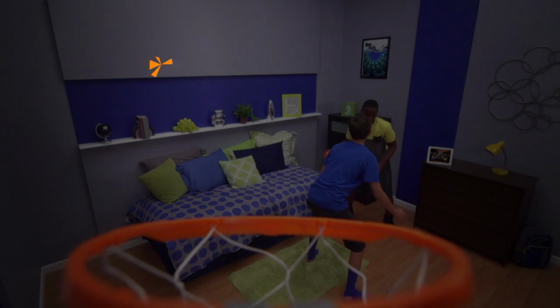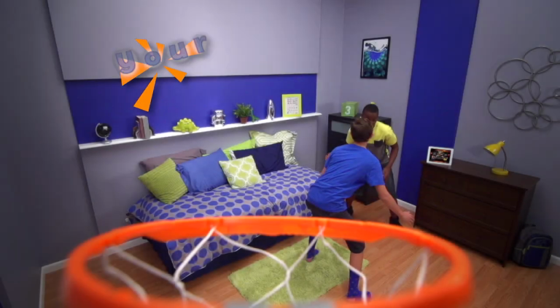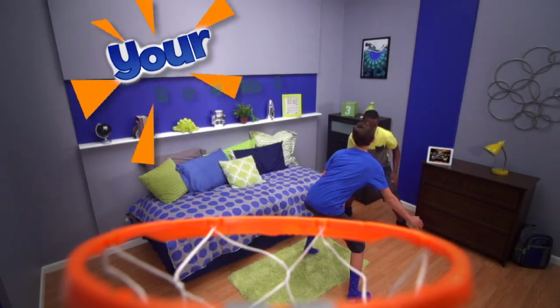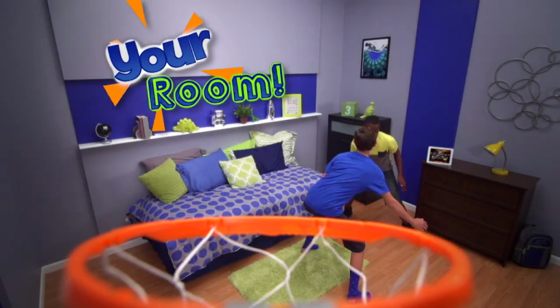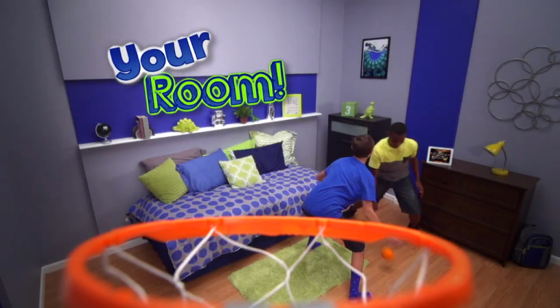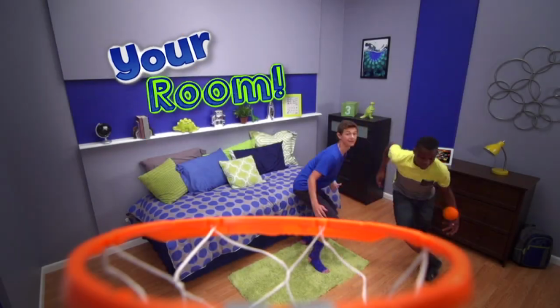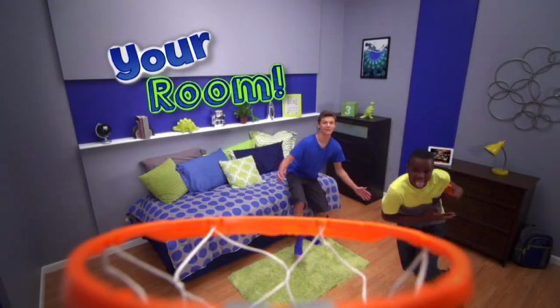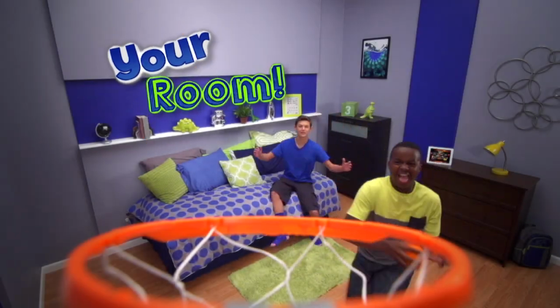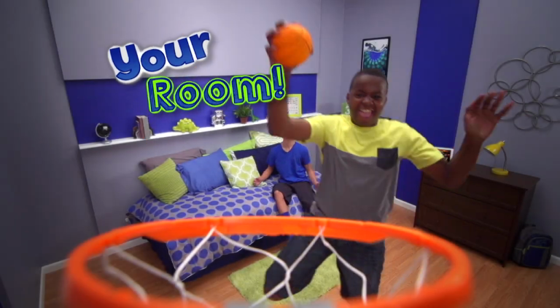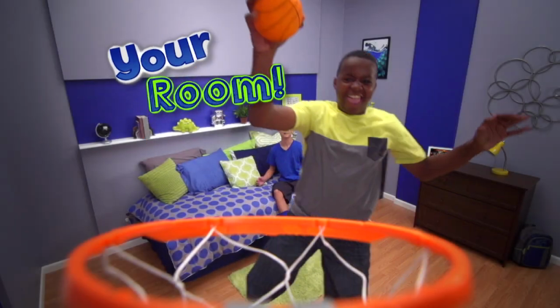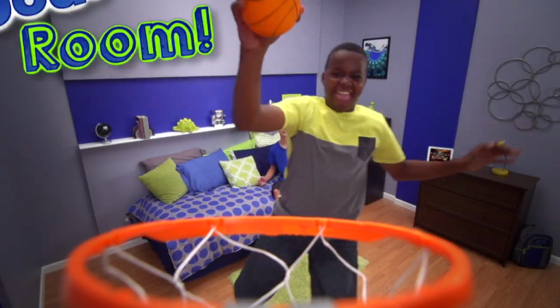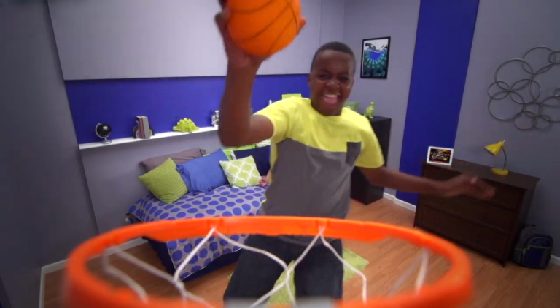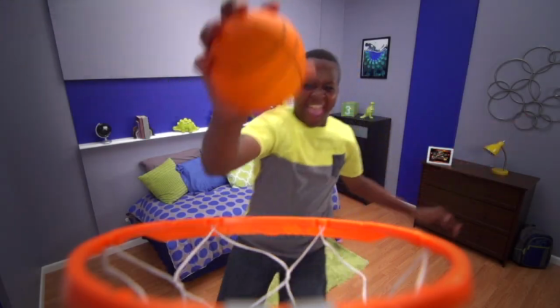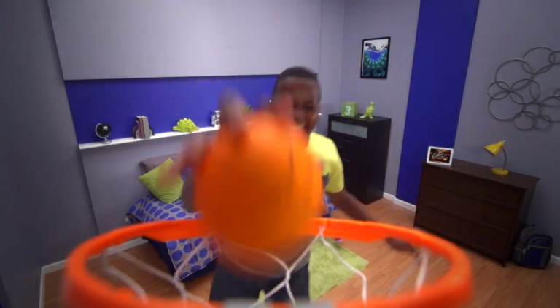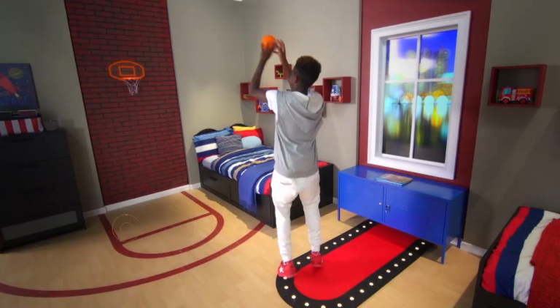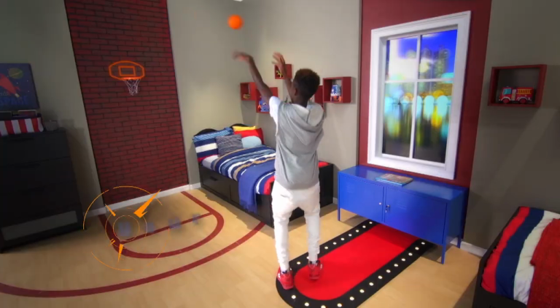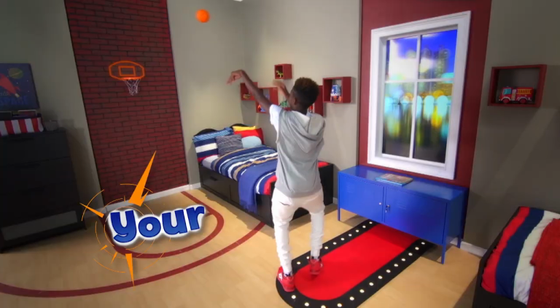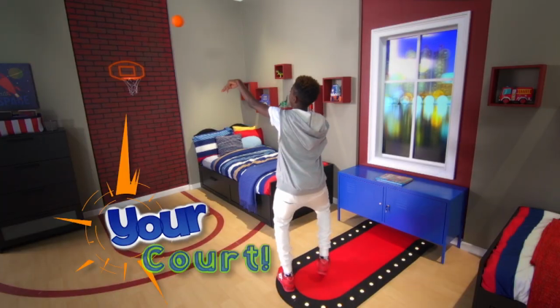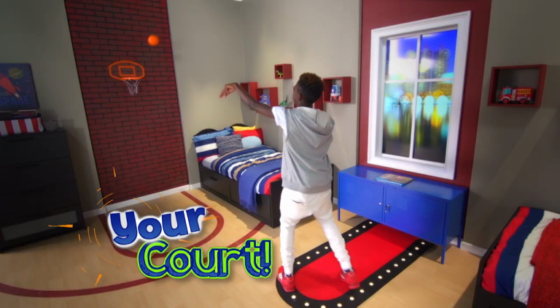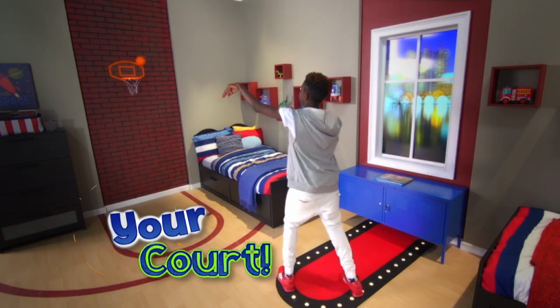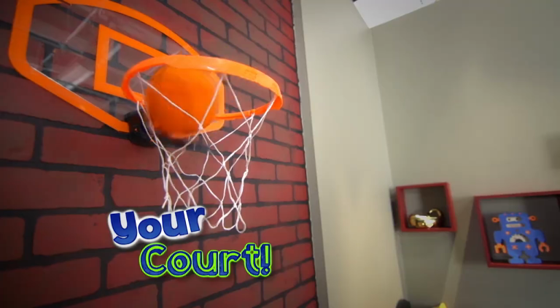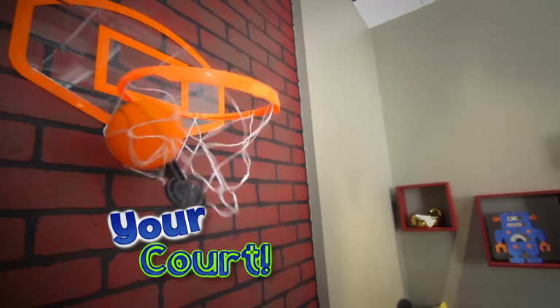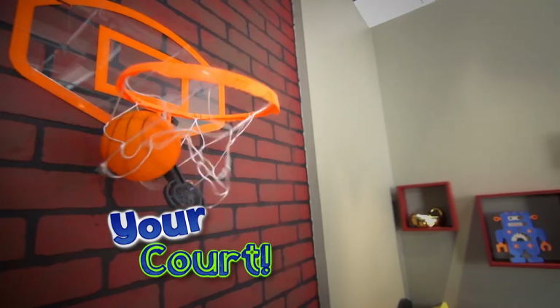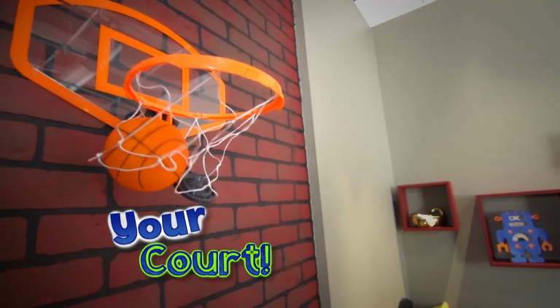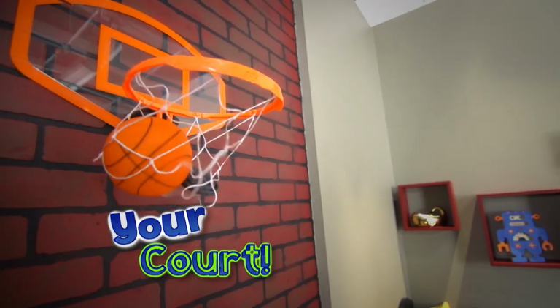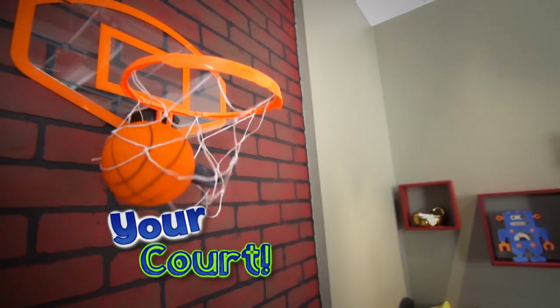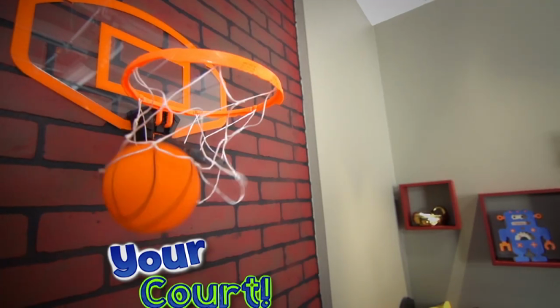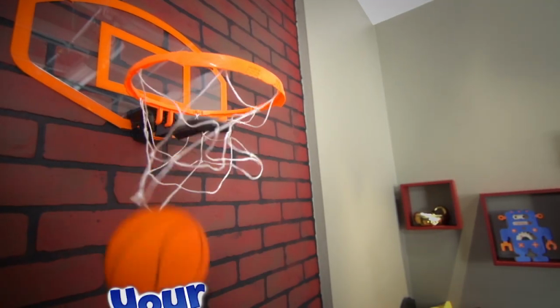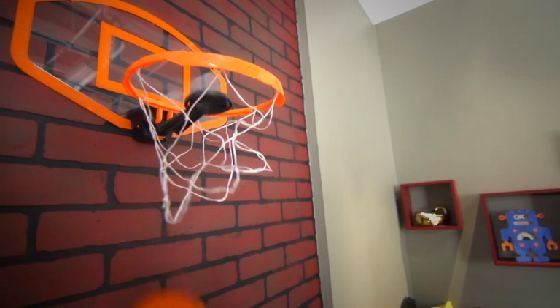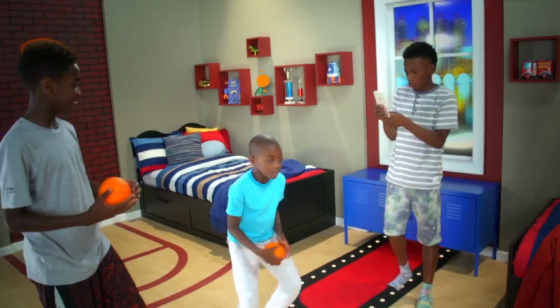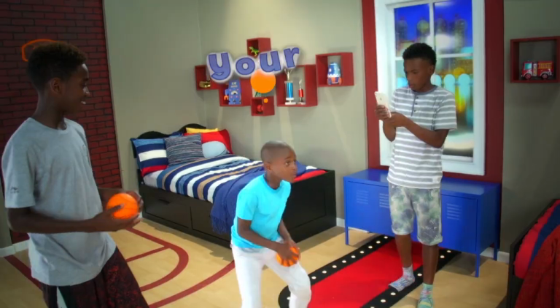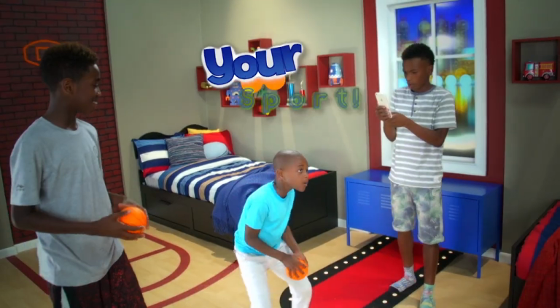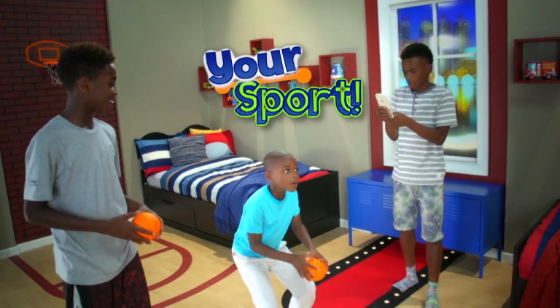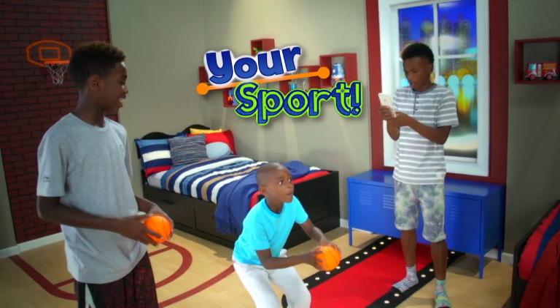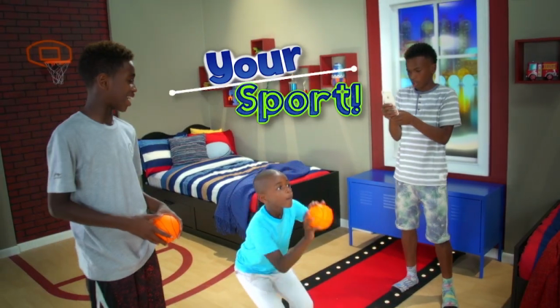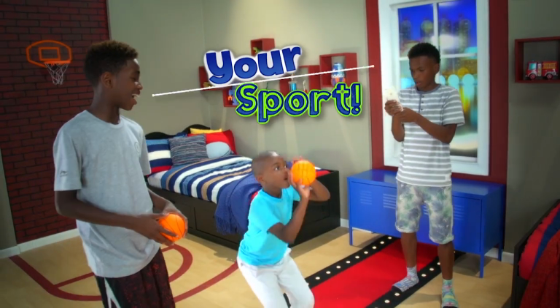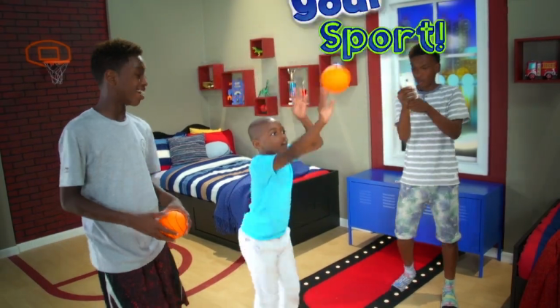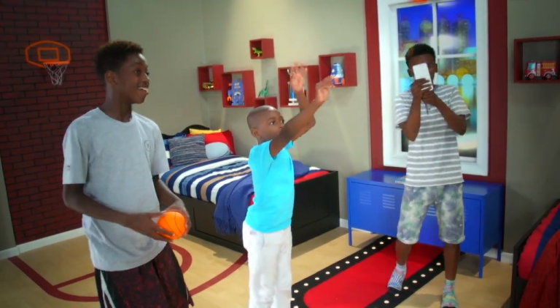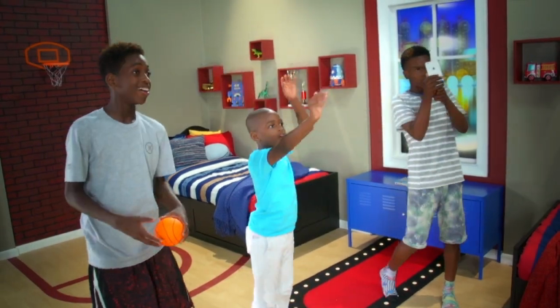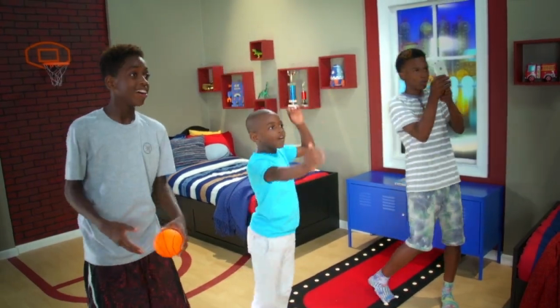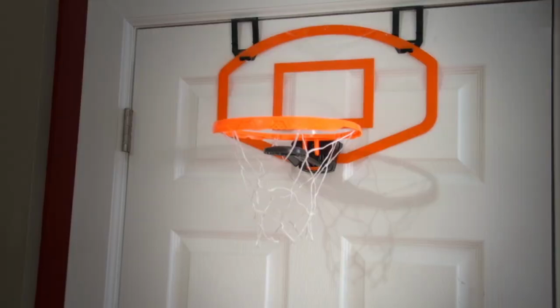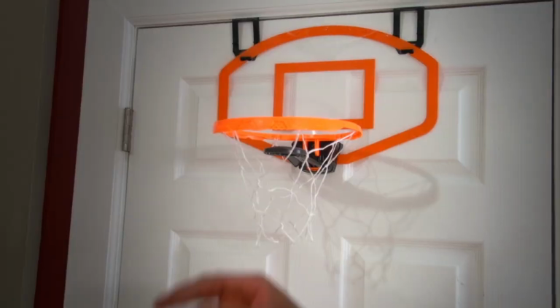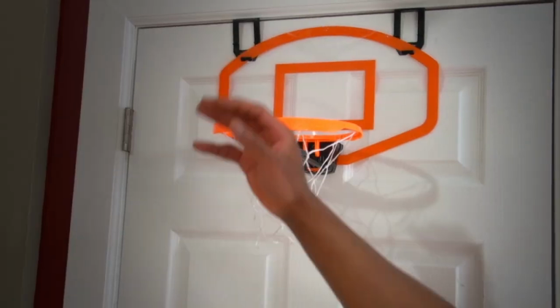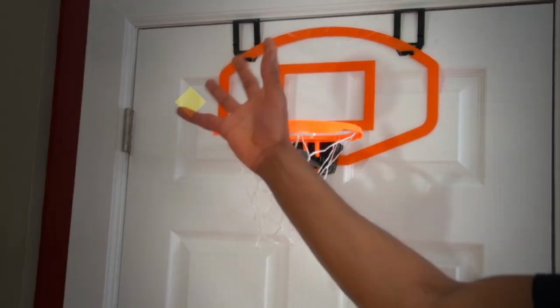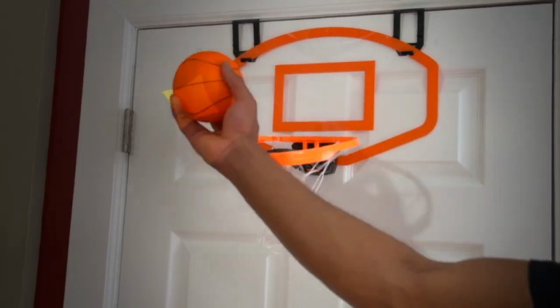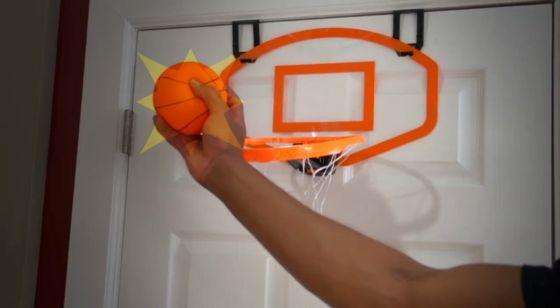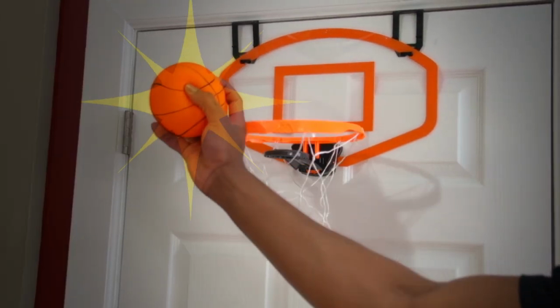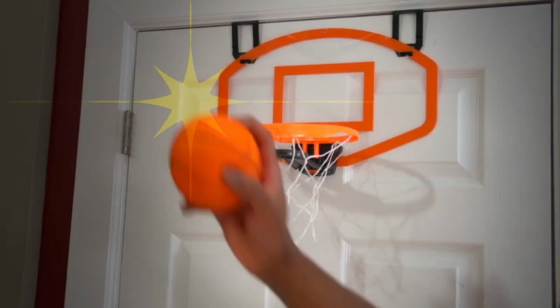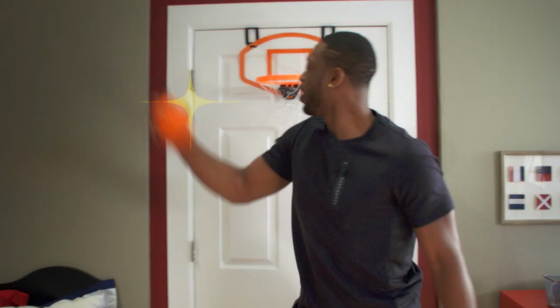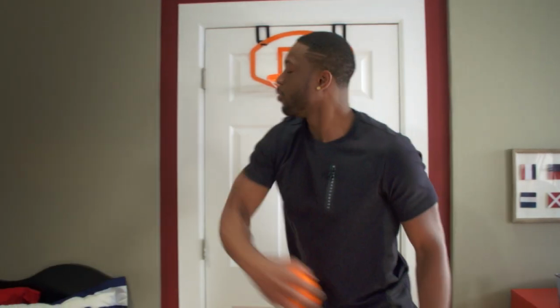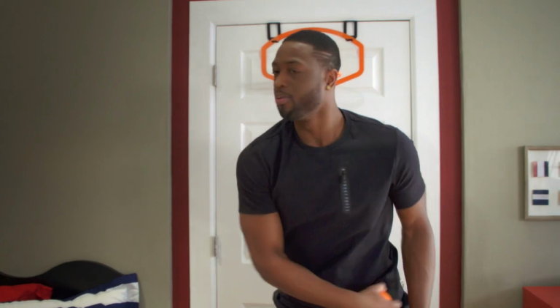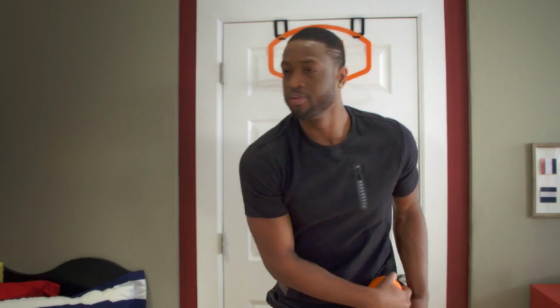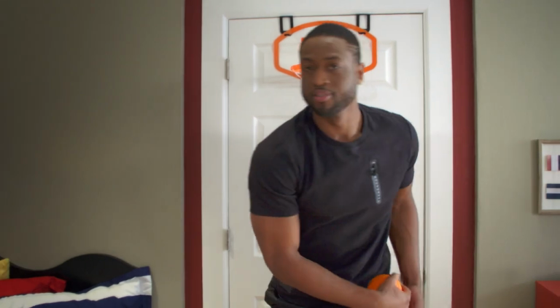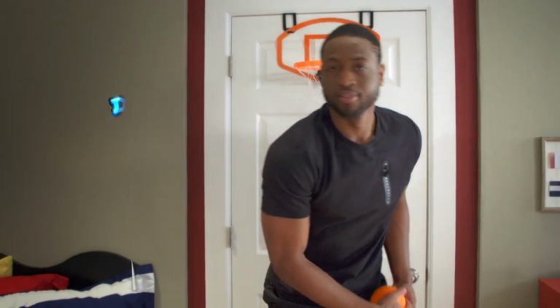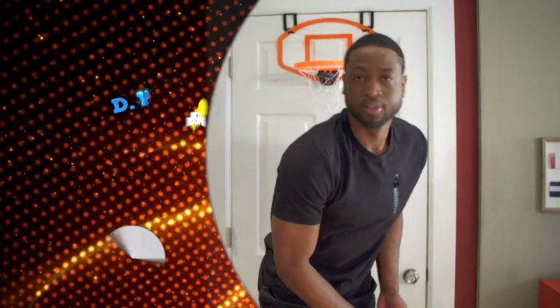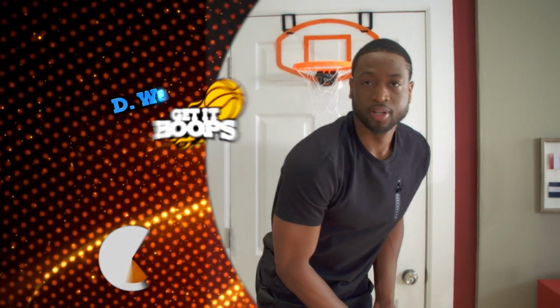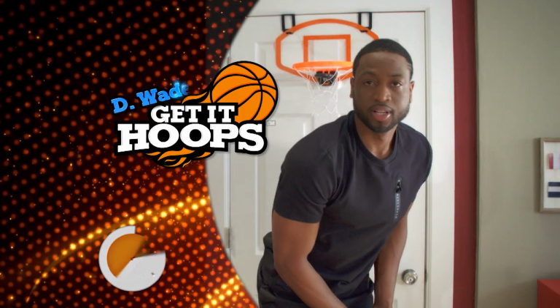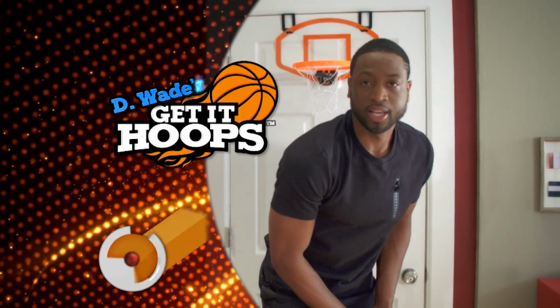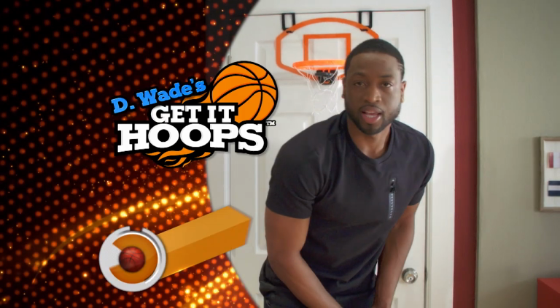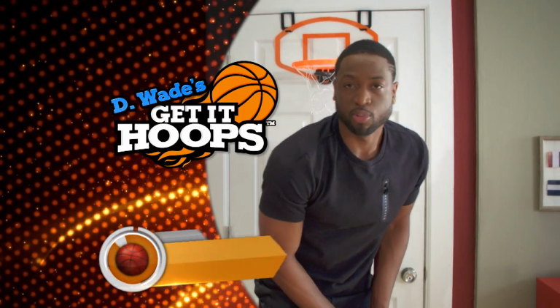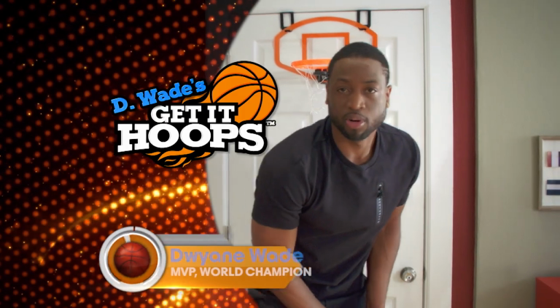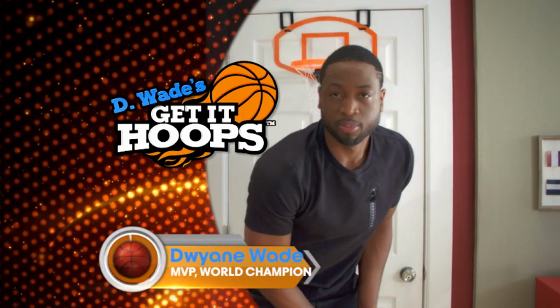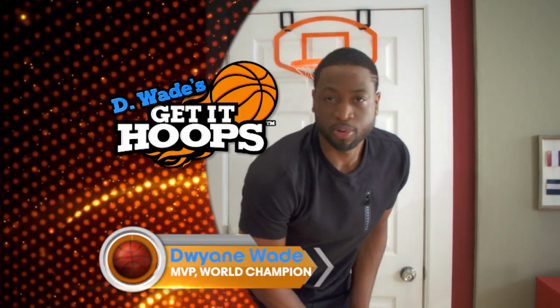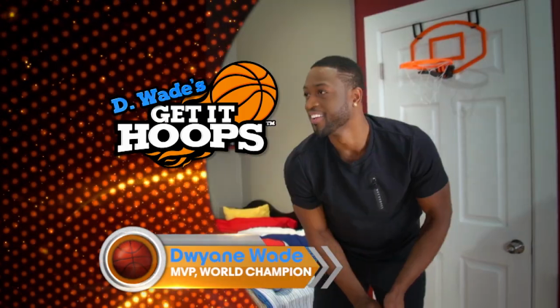It's your room. It's your court. It's your sport. It's D. Wade's game. Game one, boy.